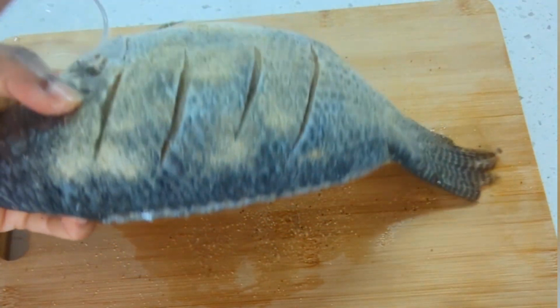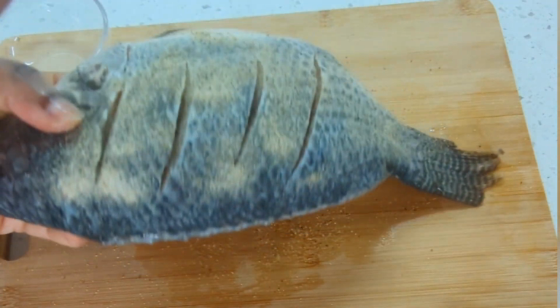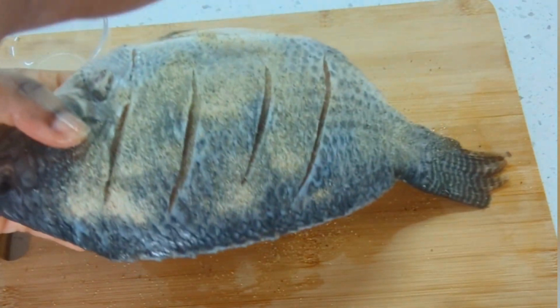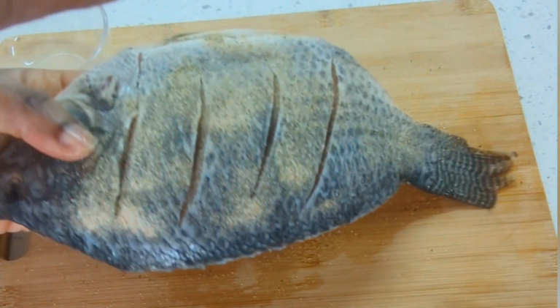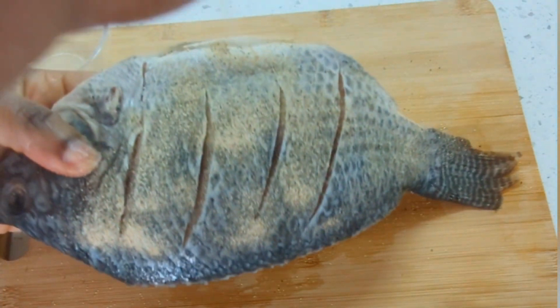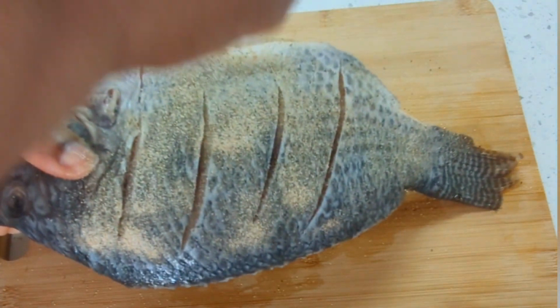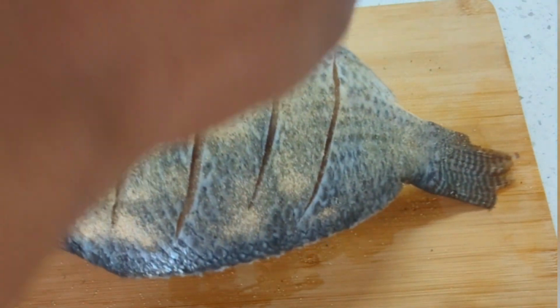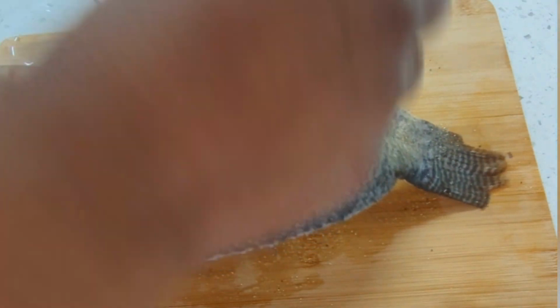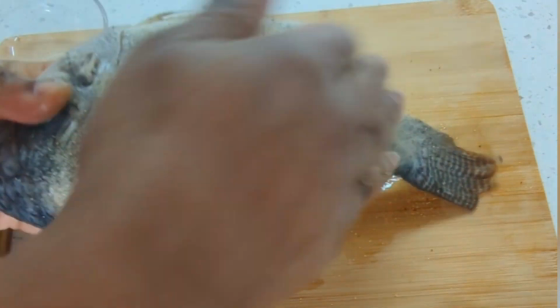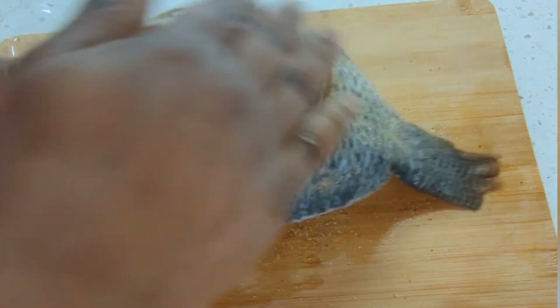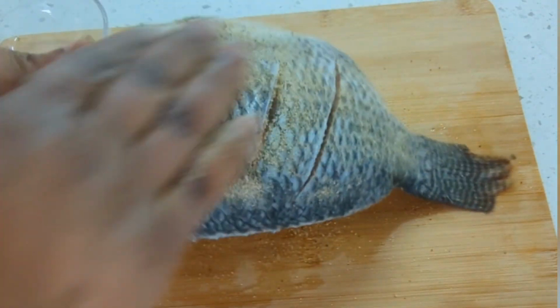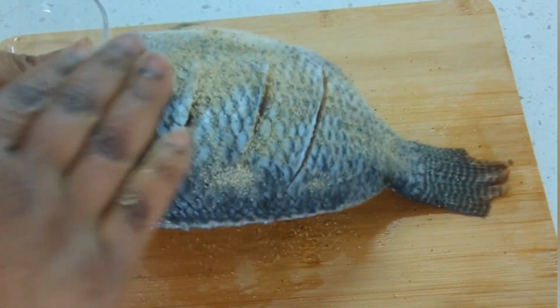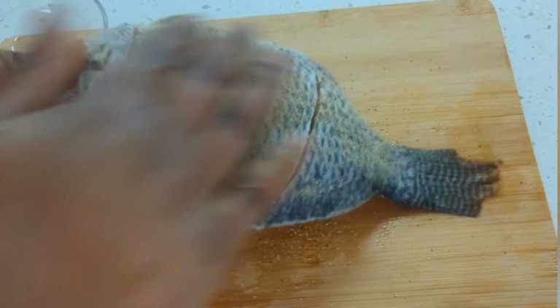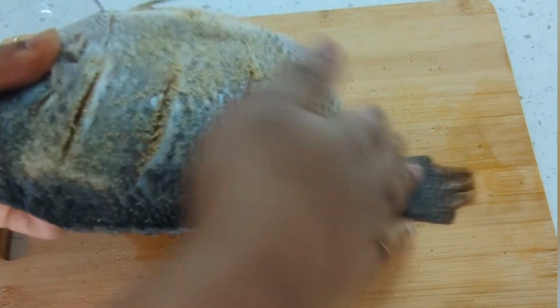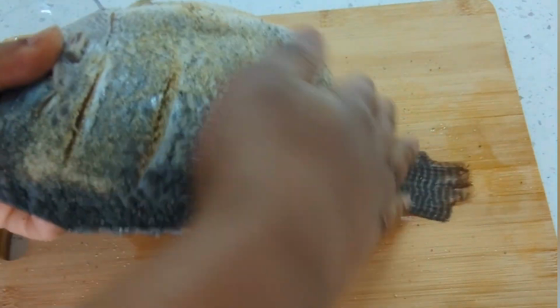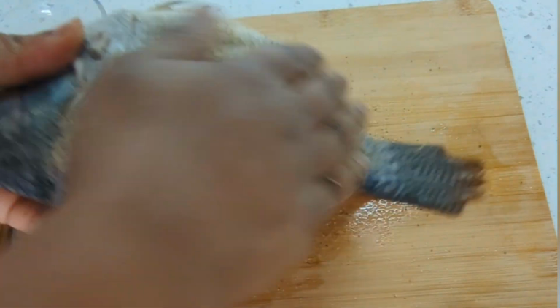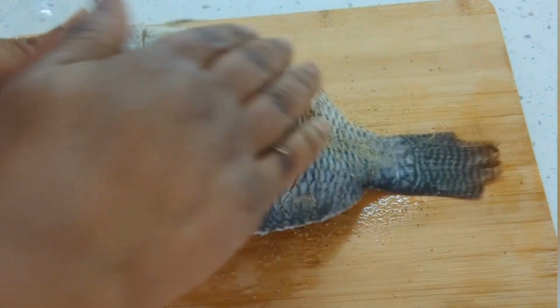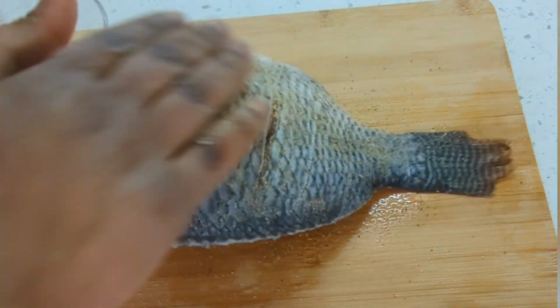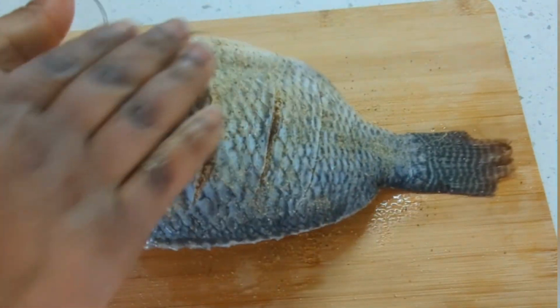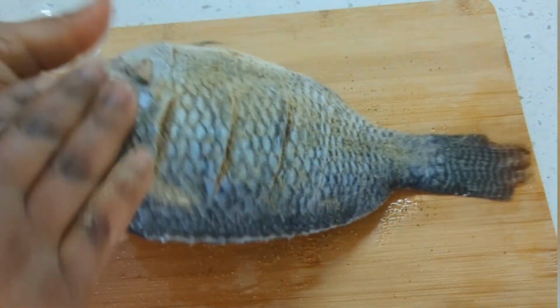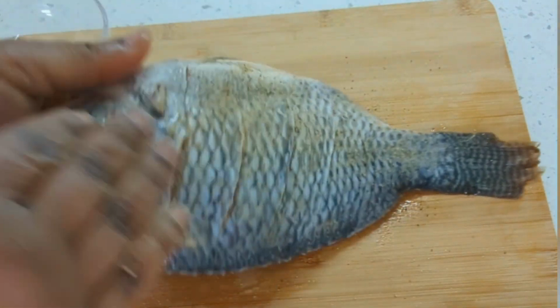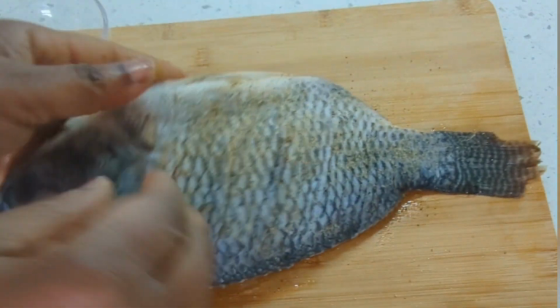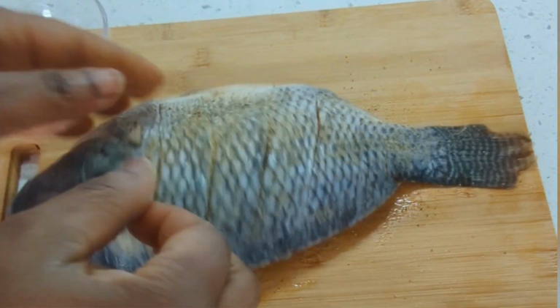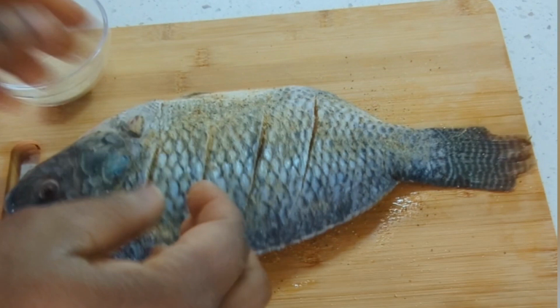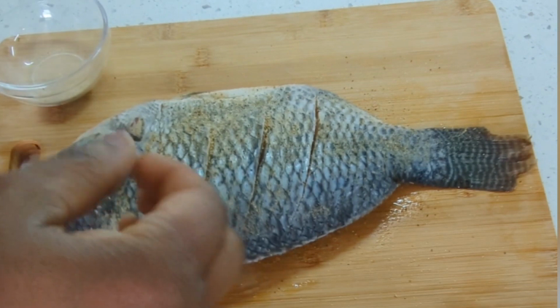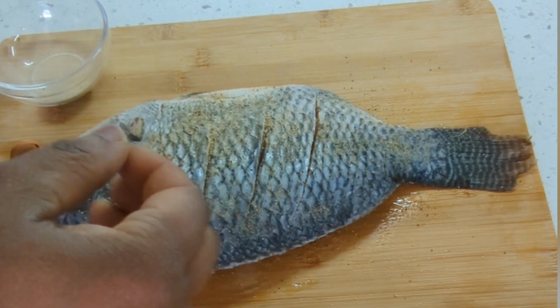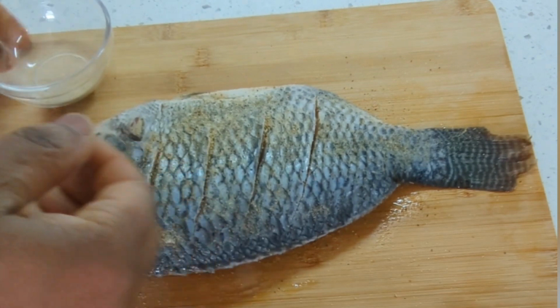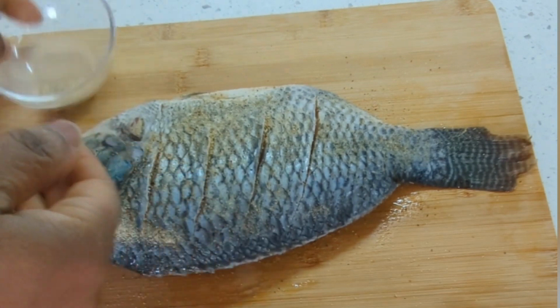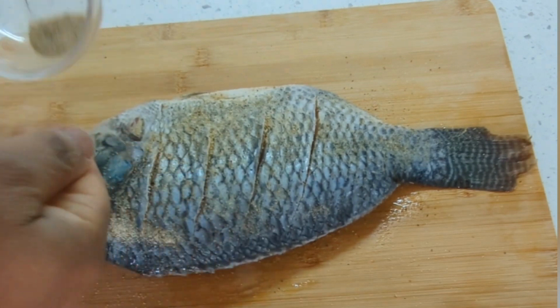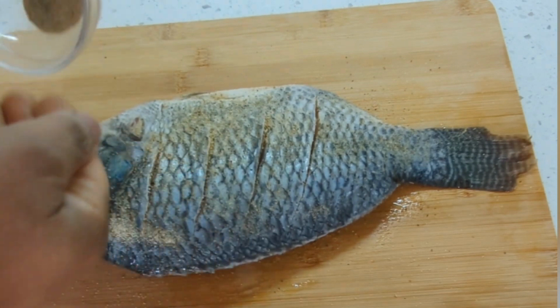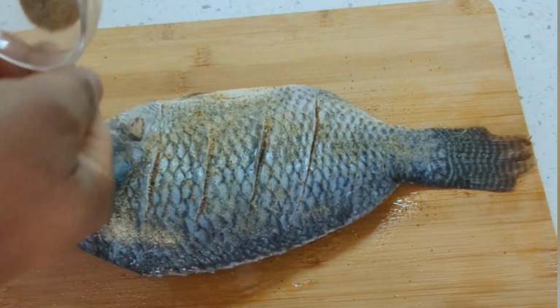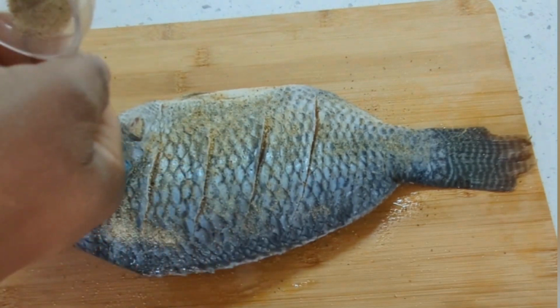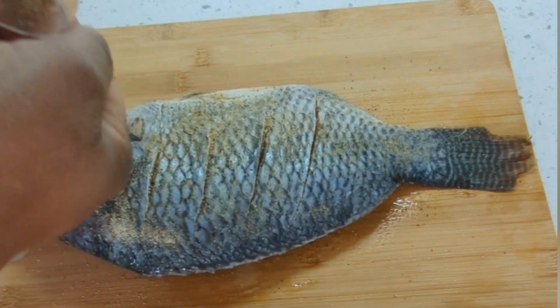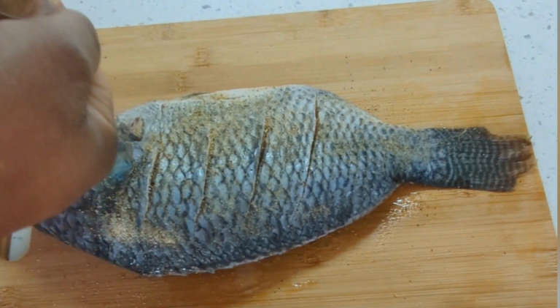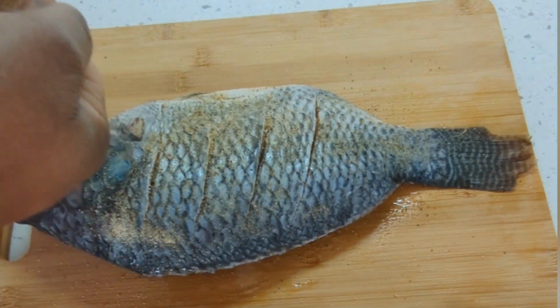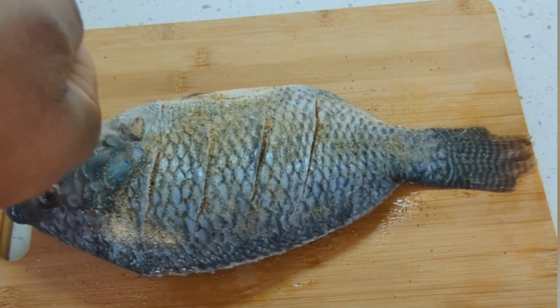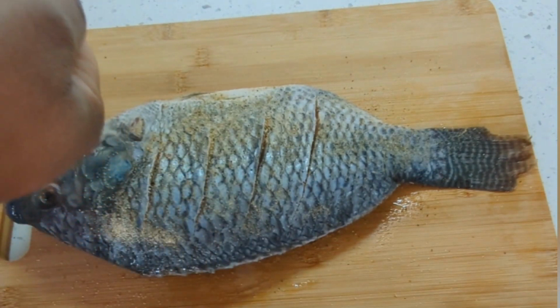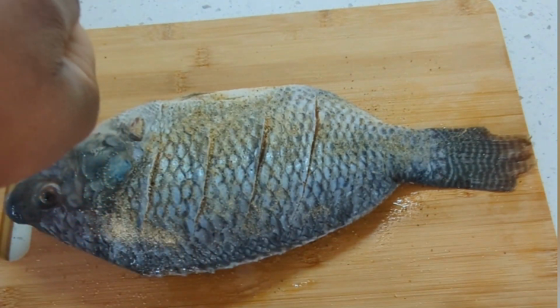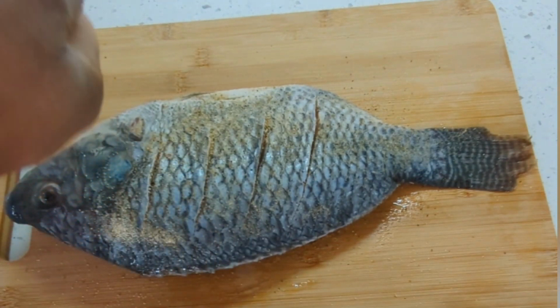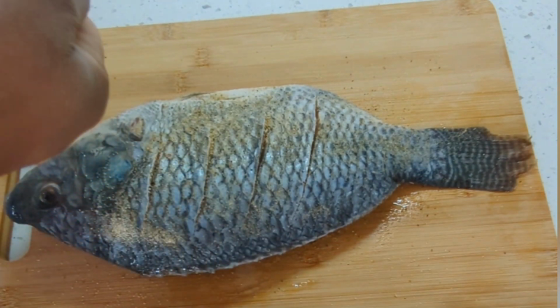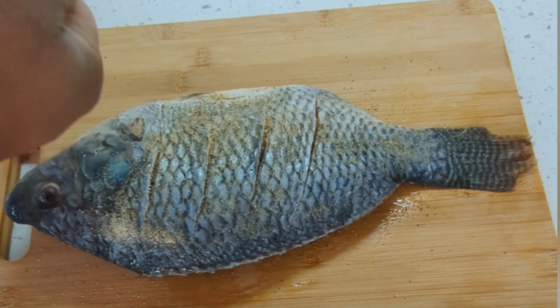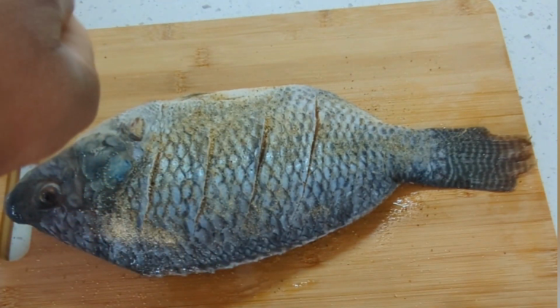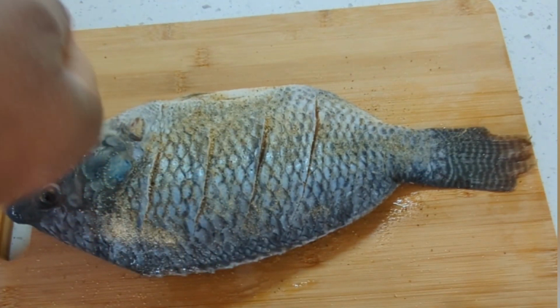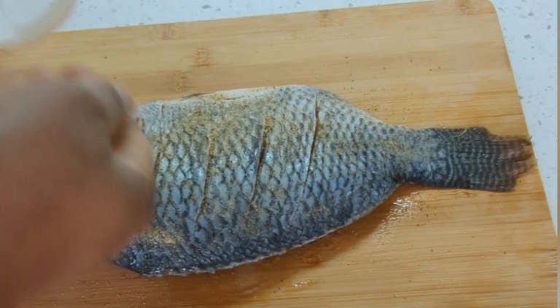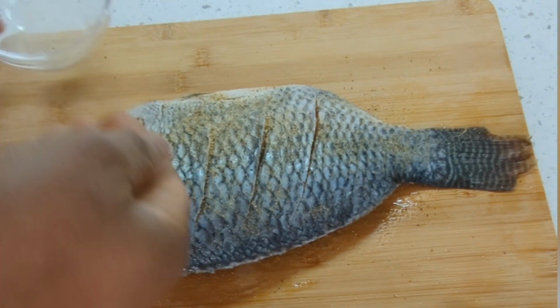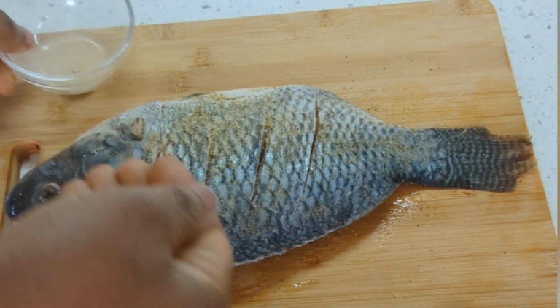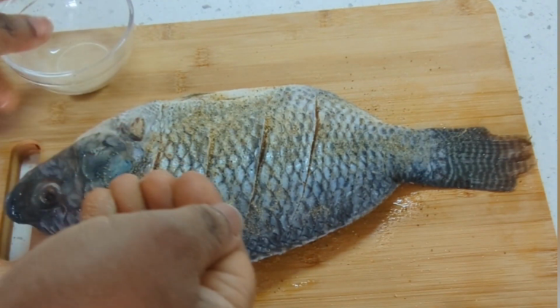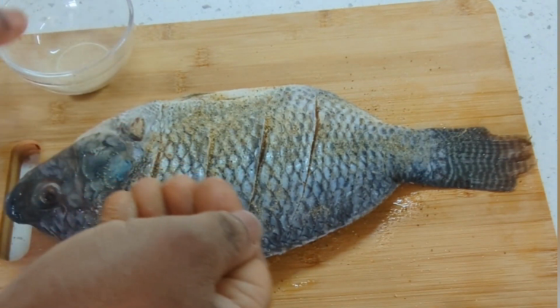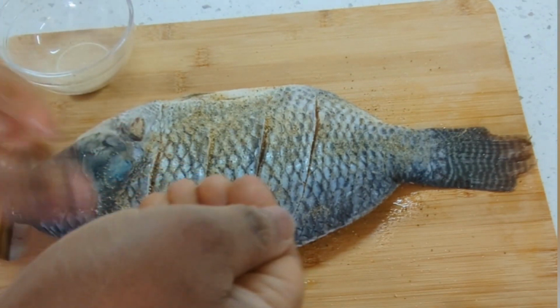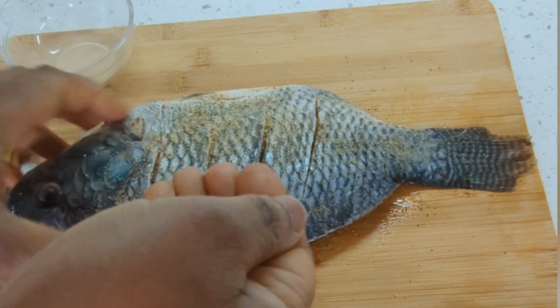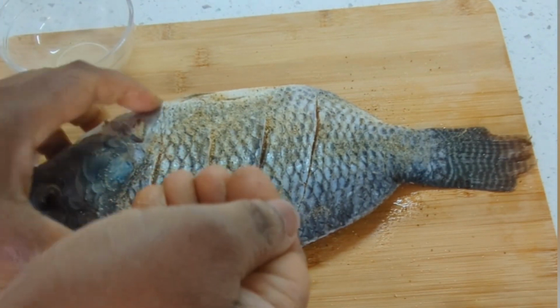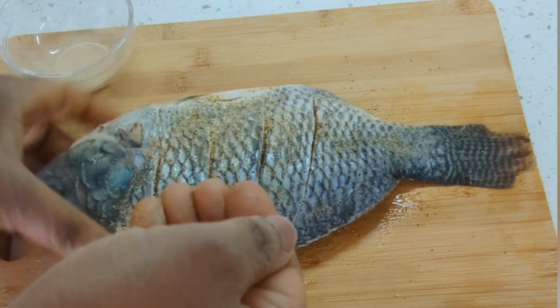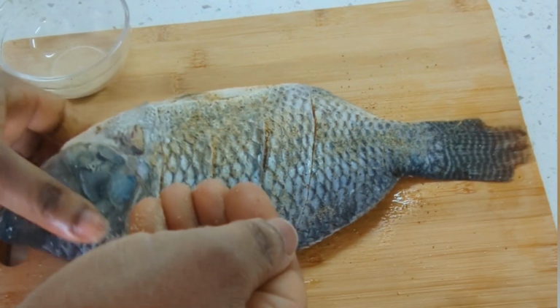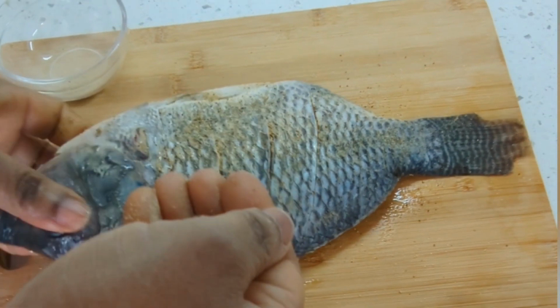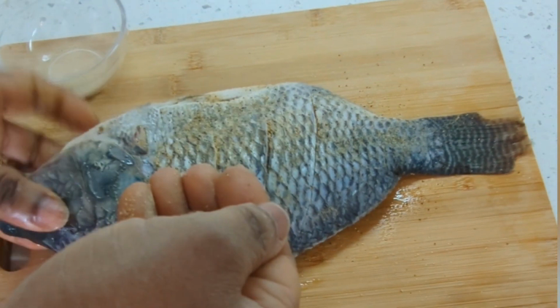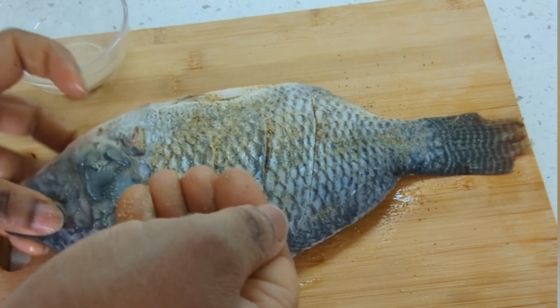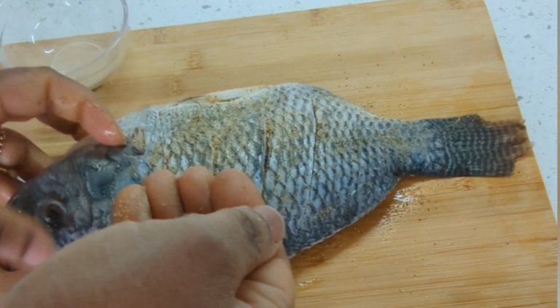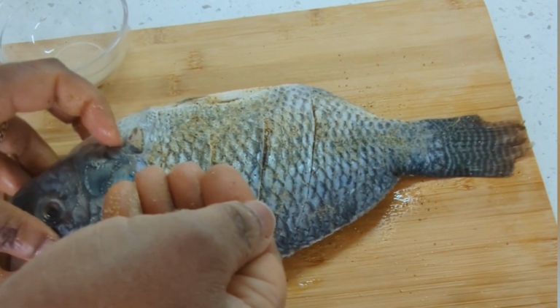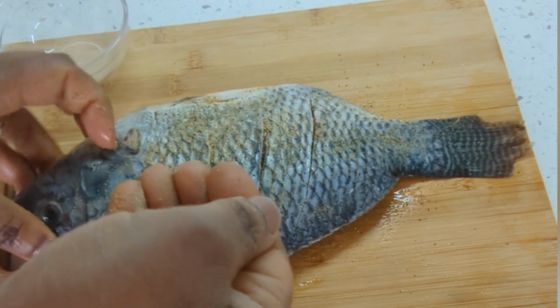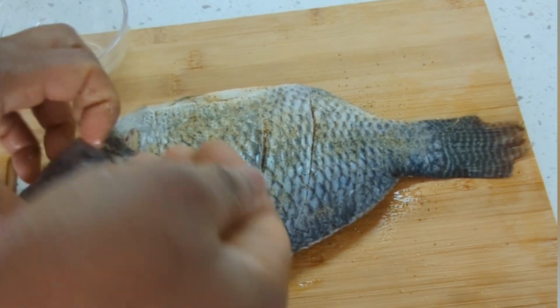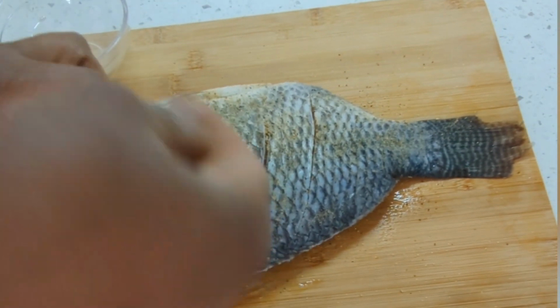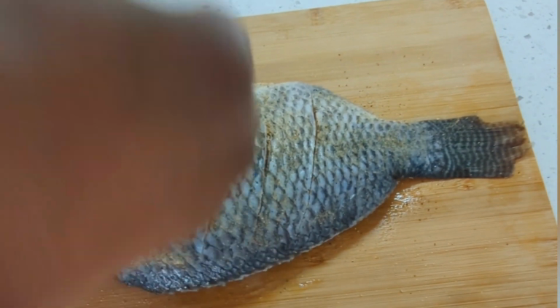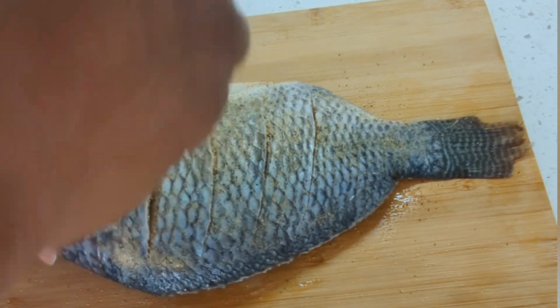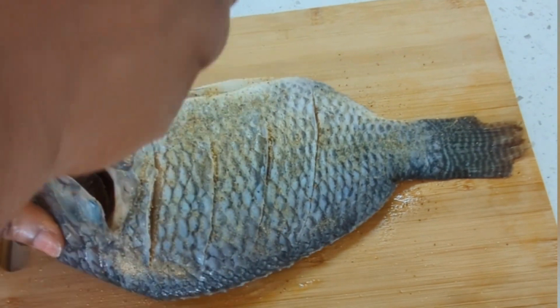For this recipe I am using tilapia fish. You can use any other fish of your preference.